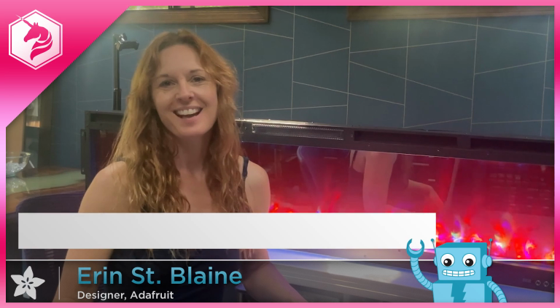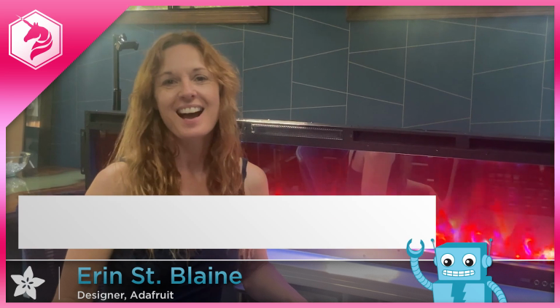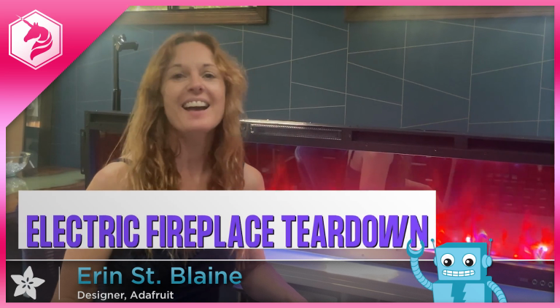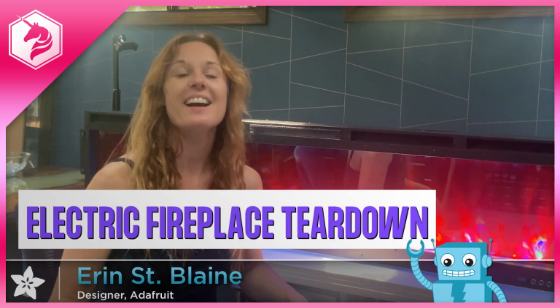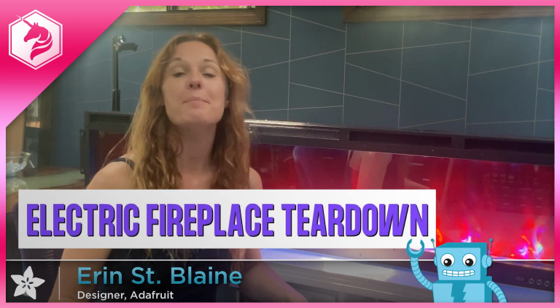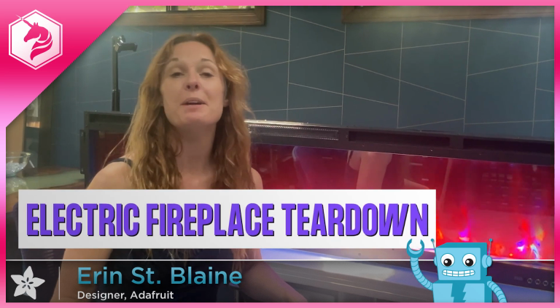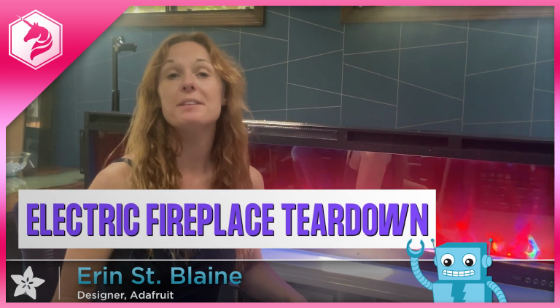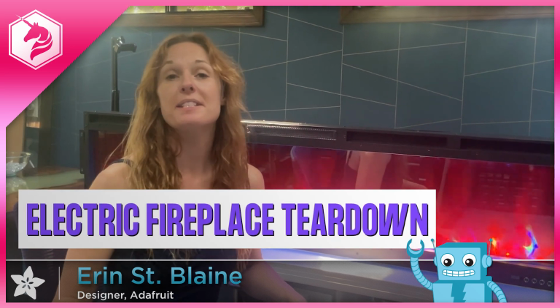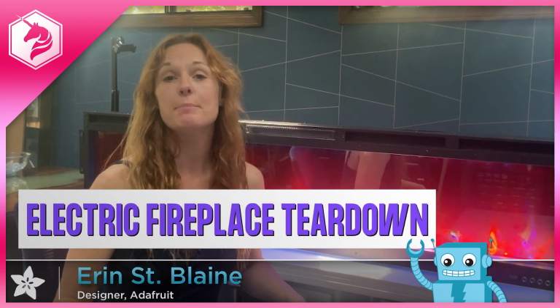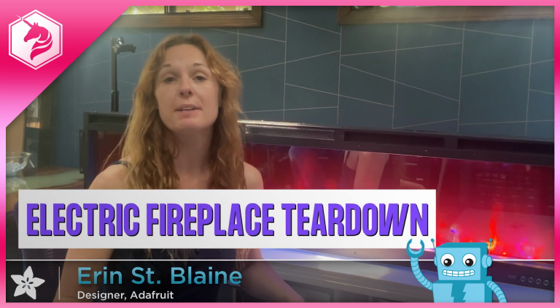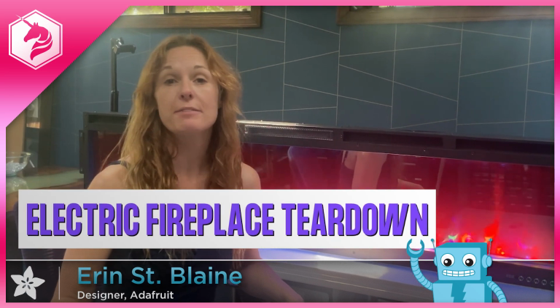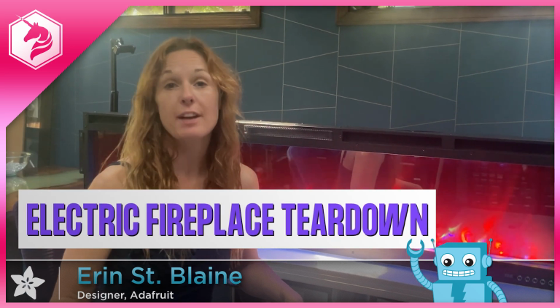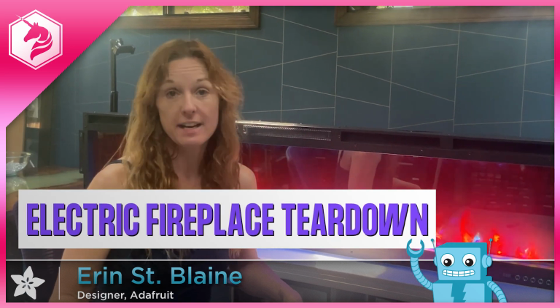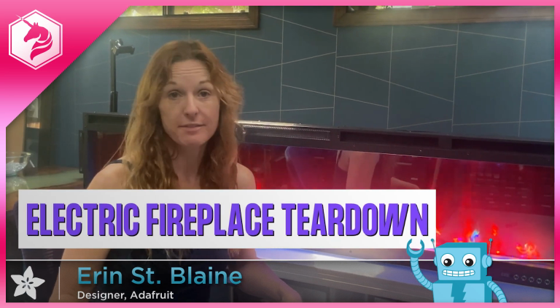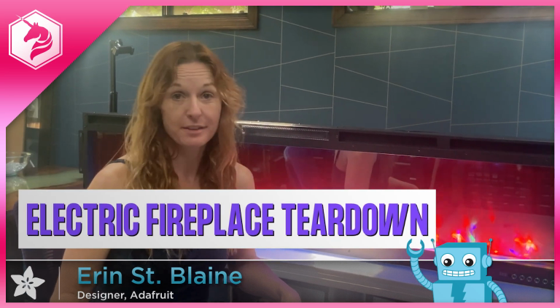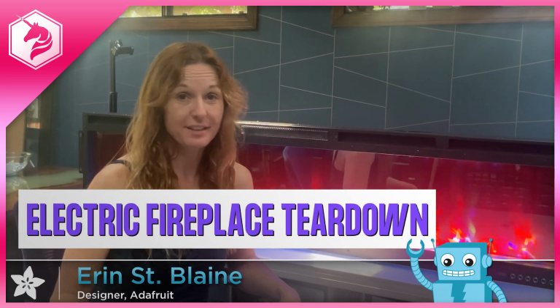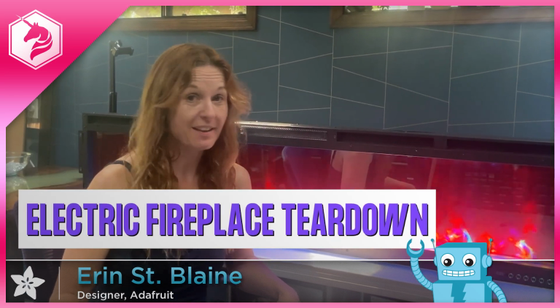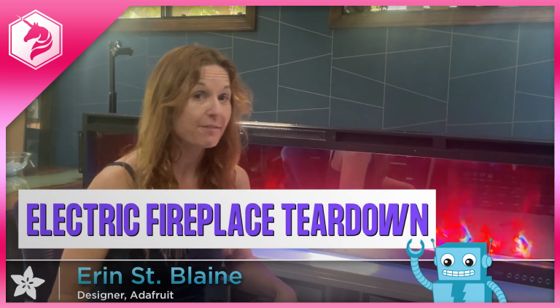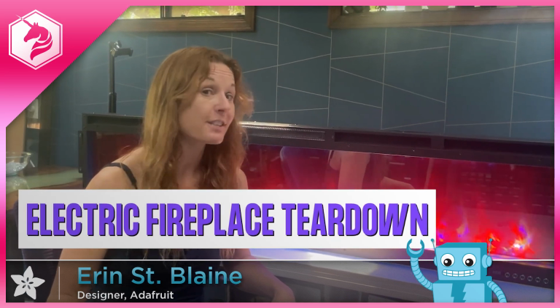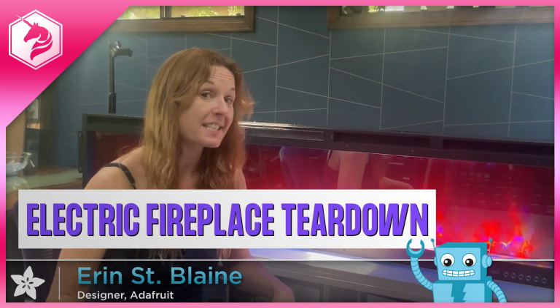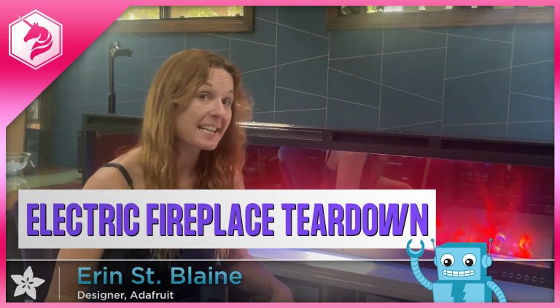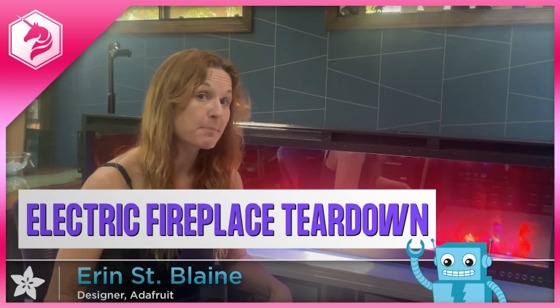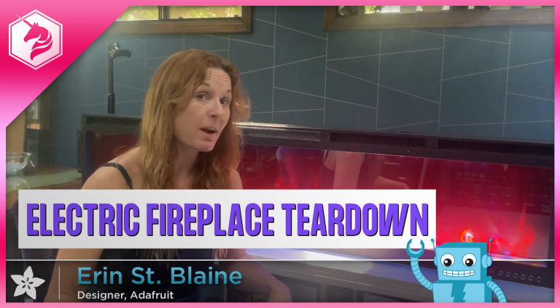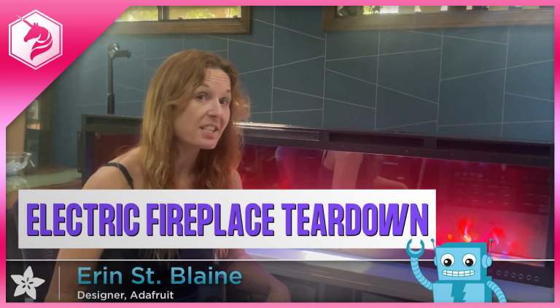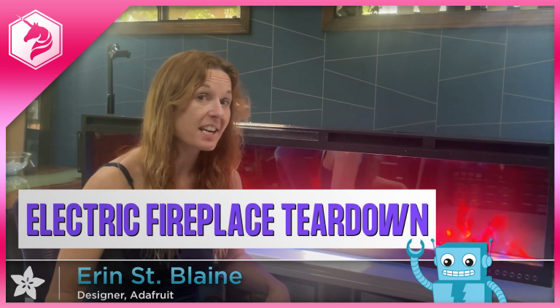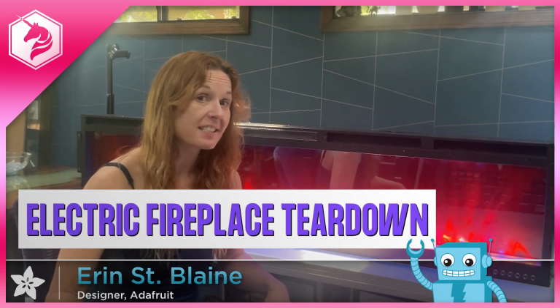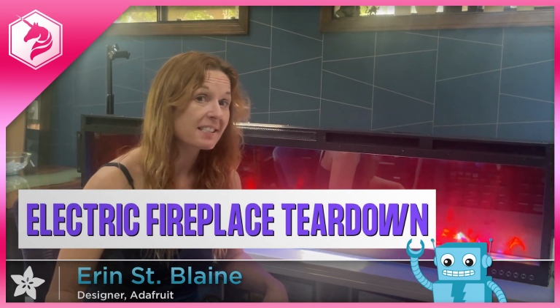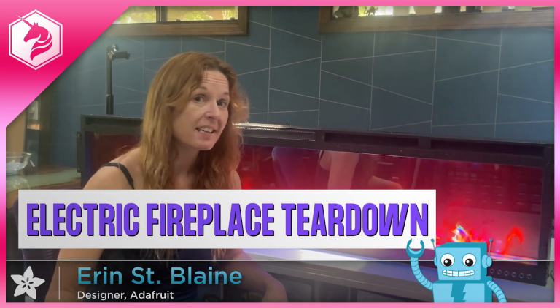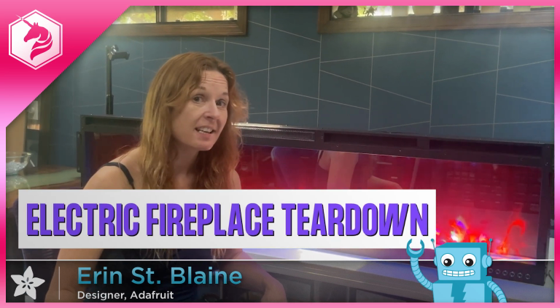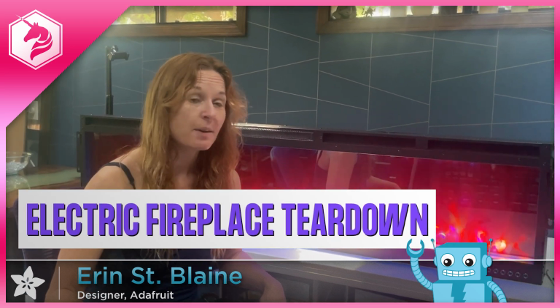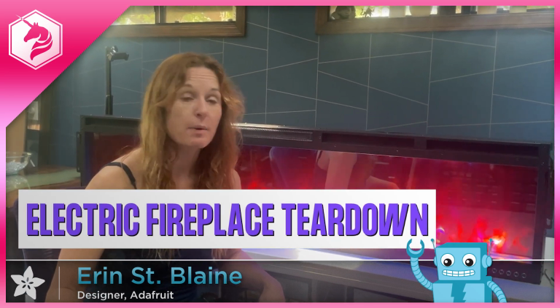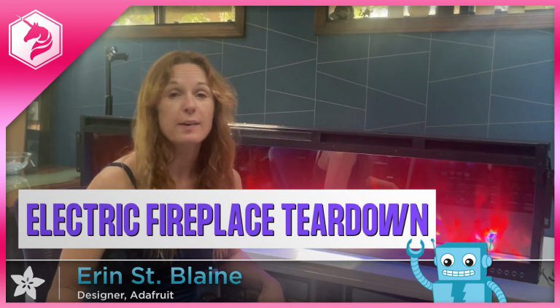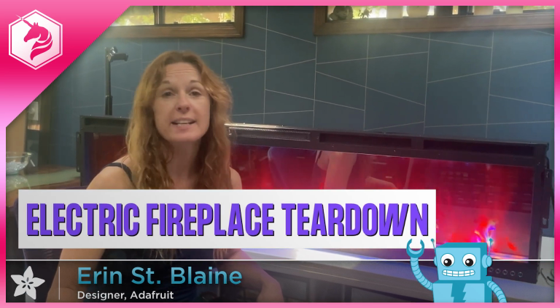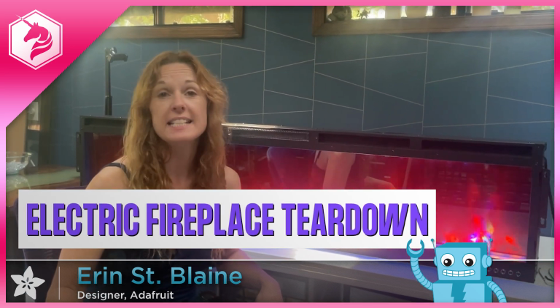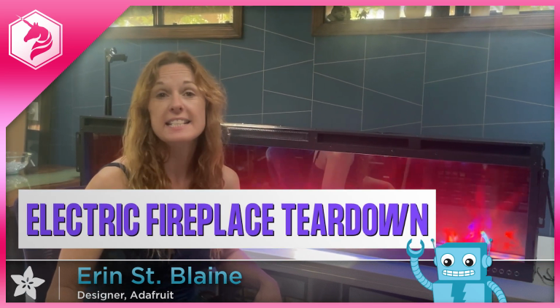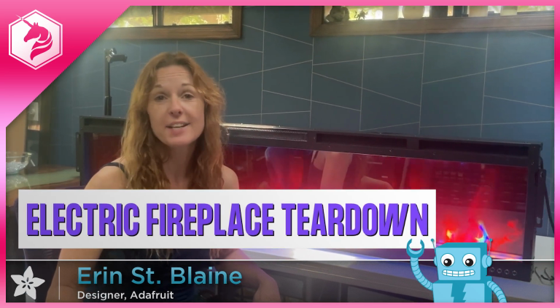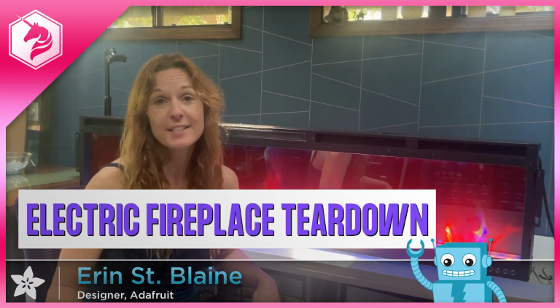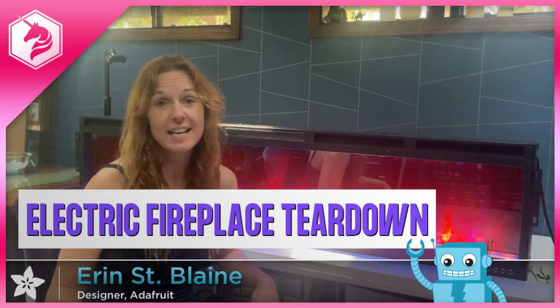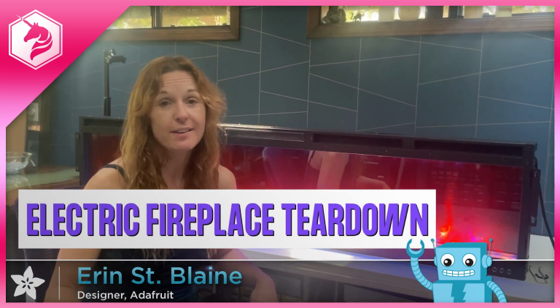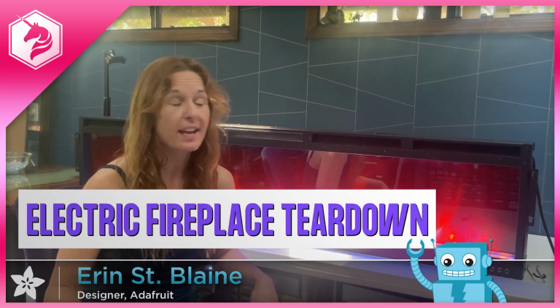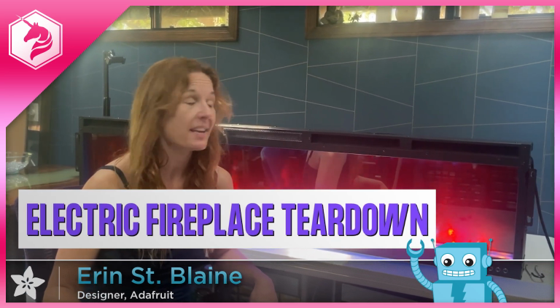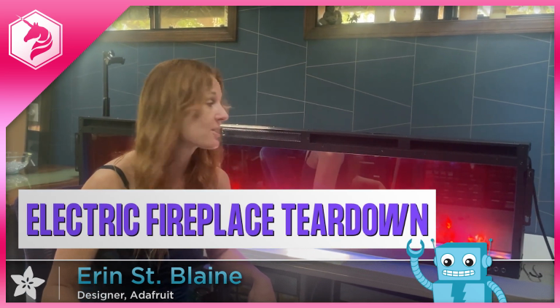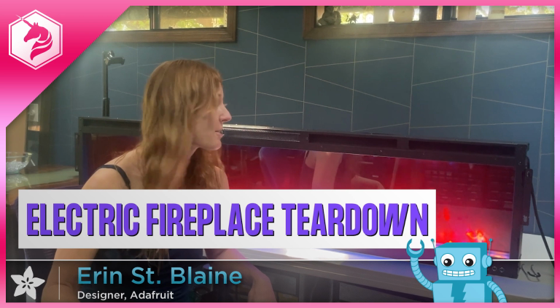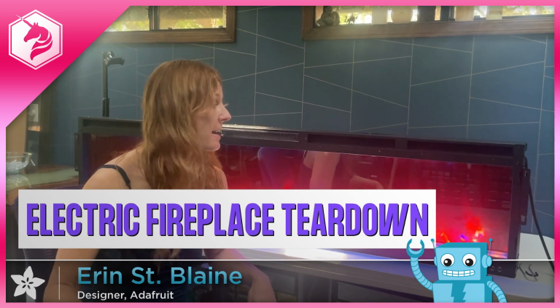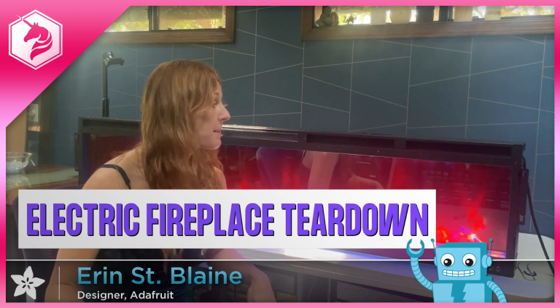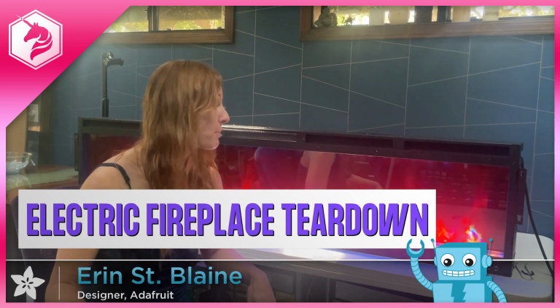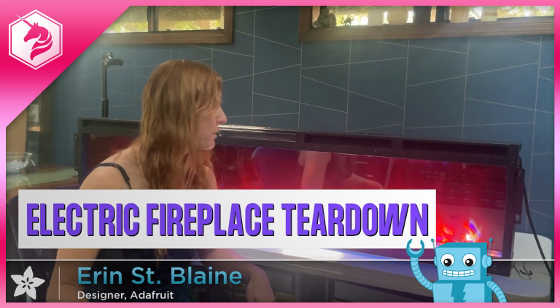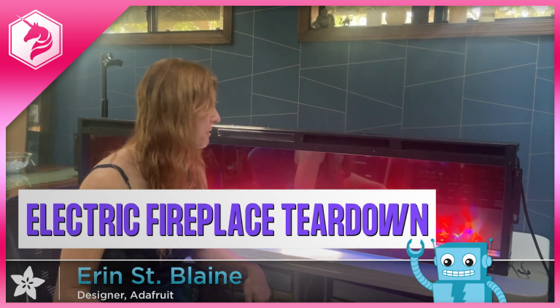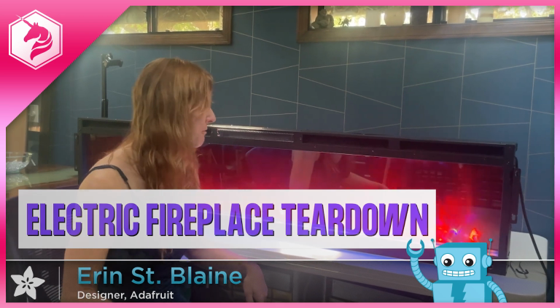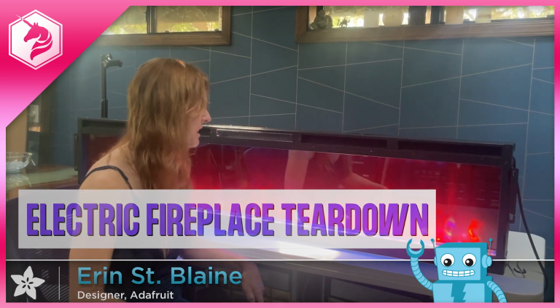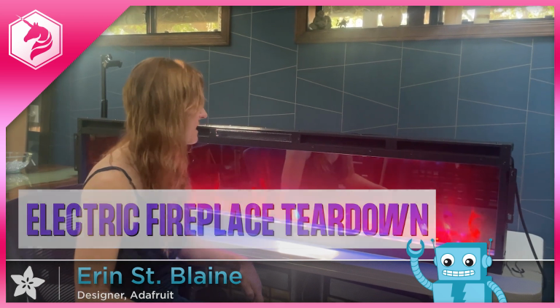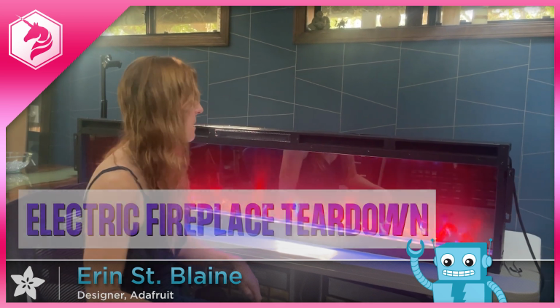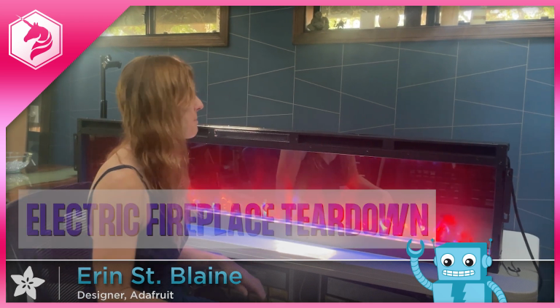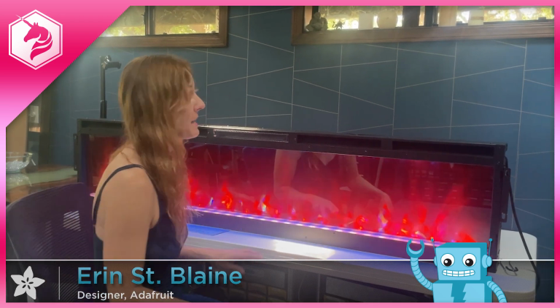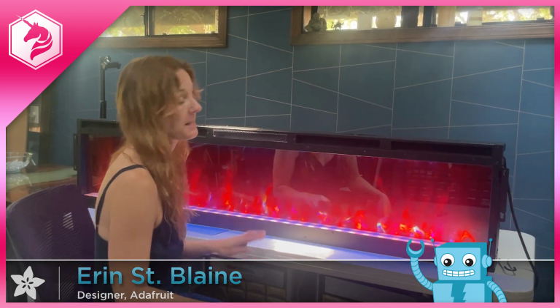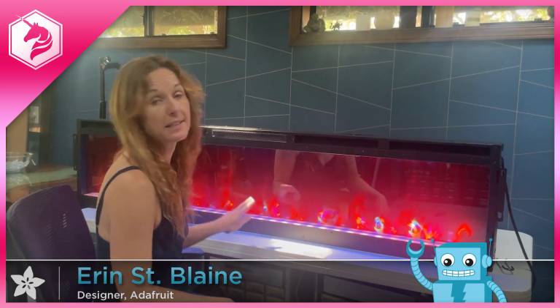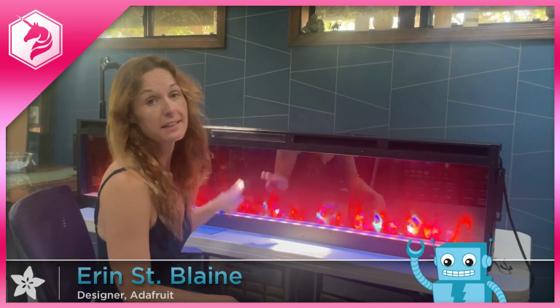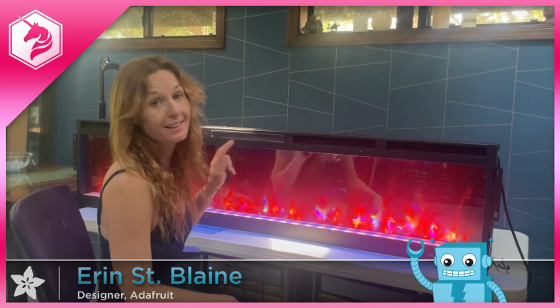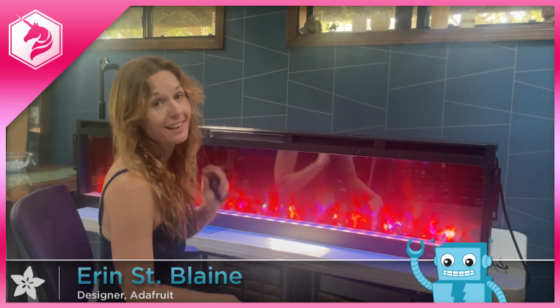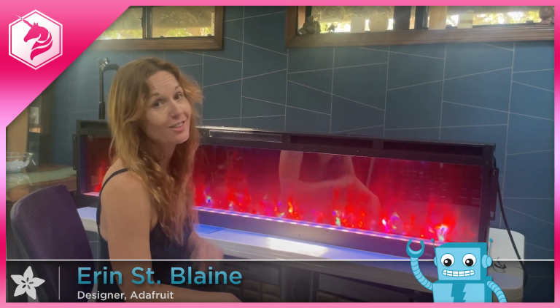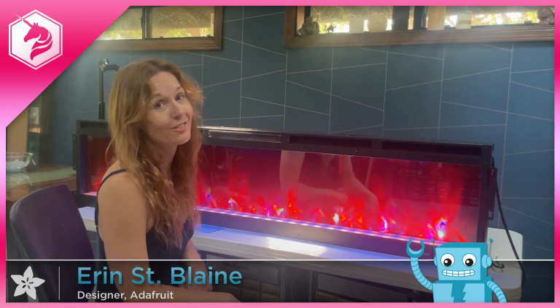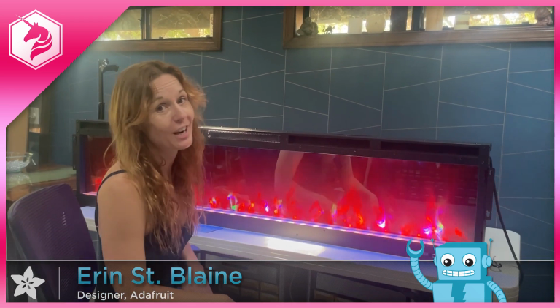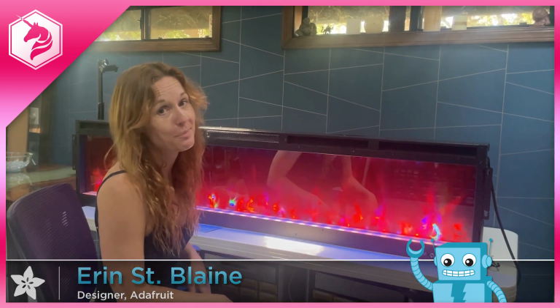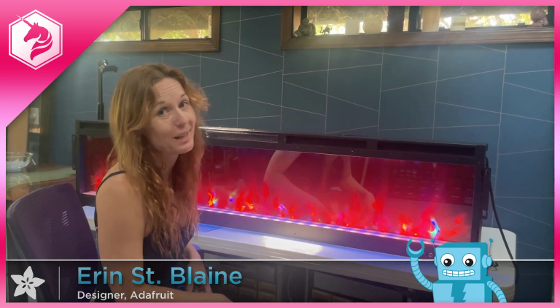Hi, I'm Erin St. Blaine for Adafruit, and for today's project, we're going to tear down and try and improve this amazing electric fireplace.